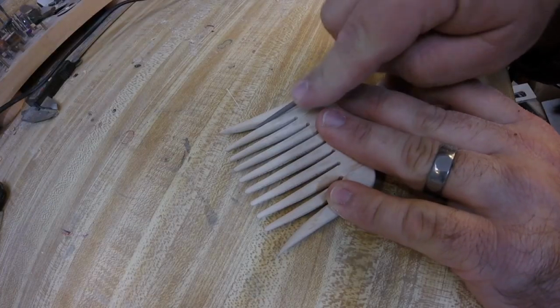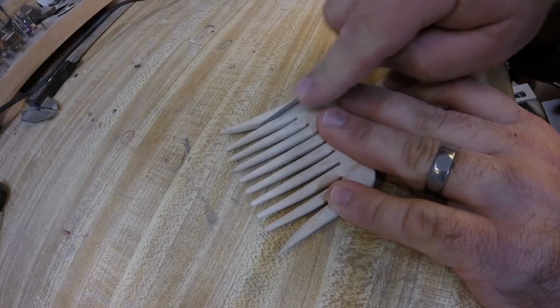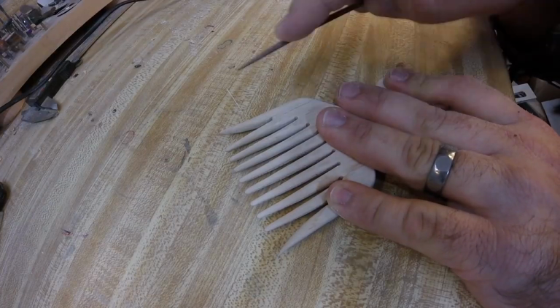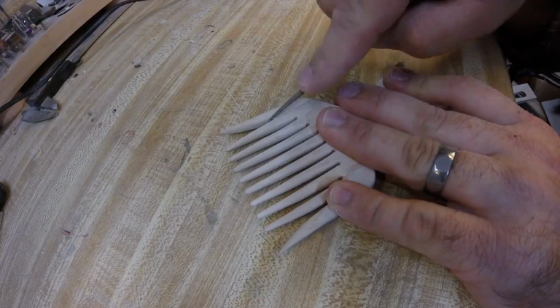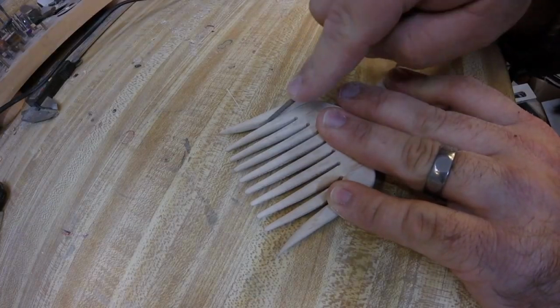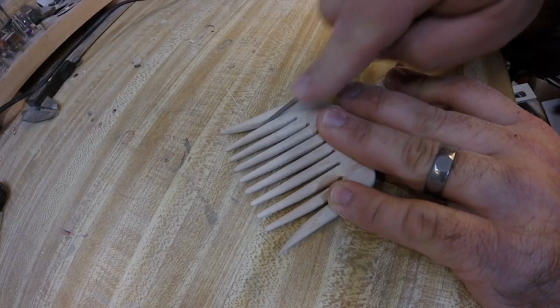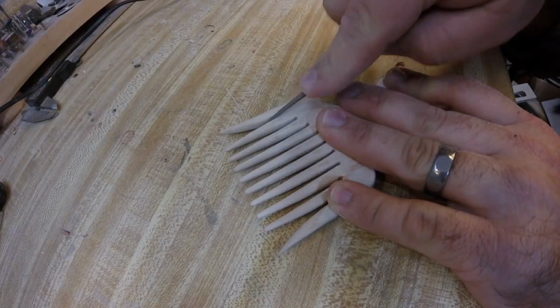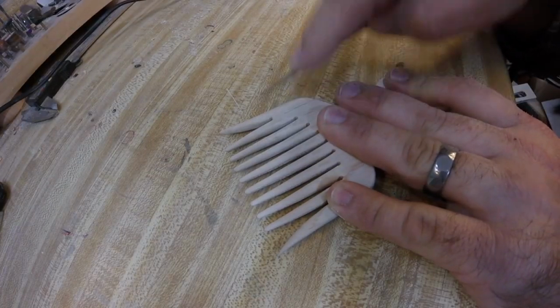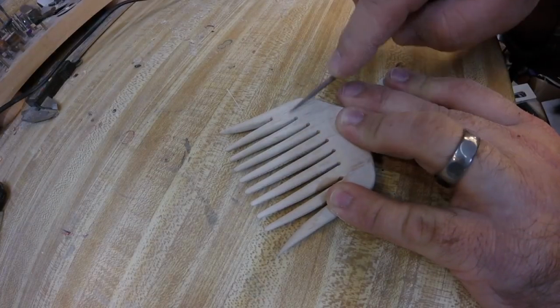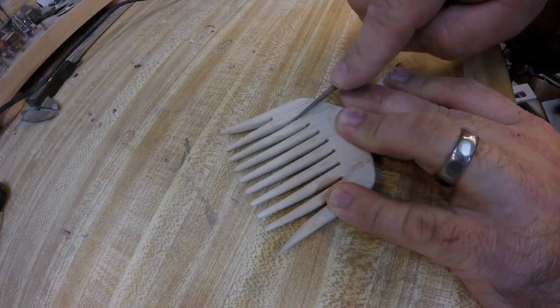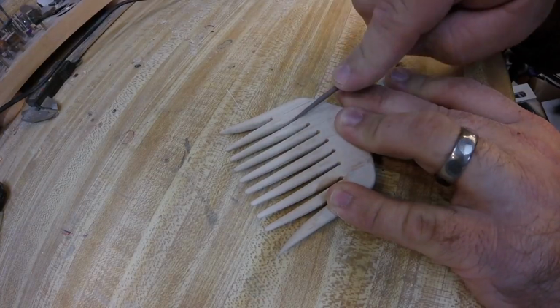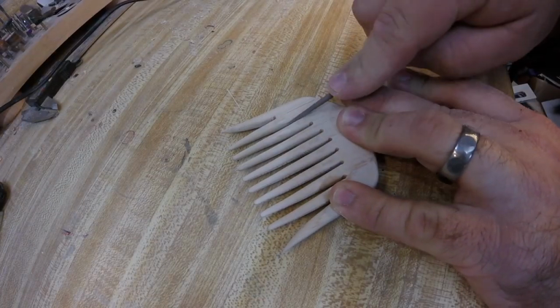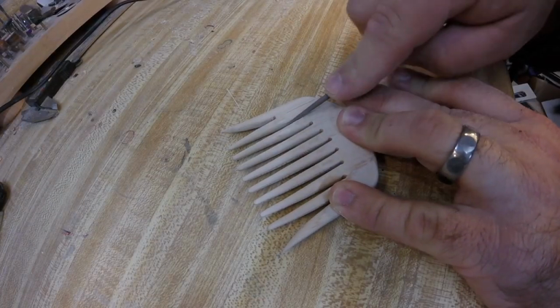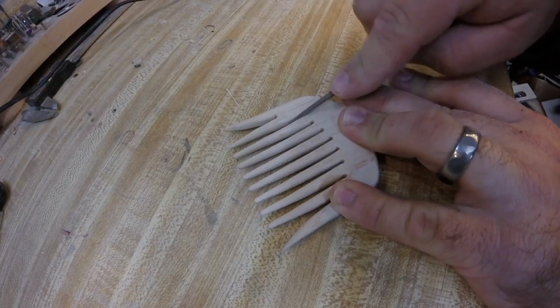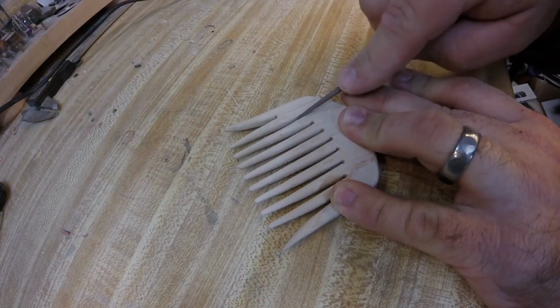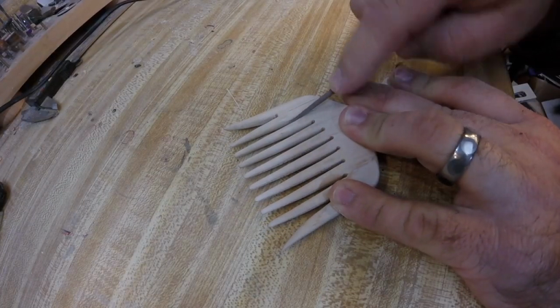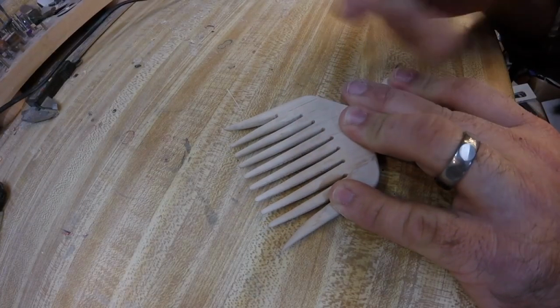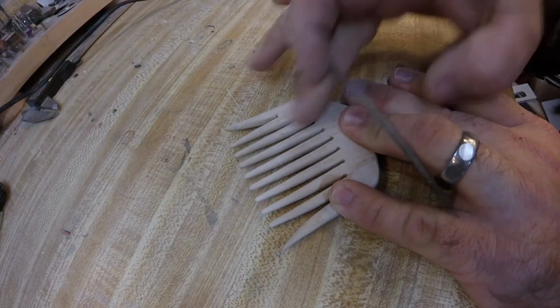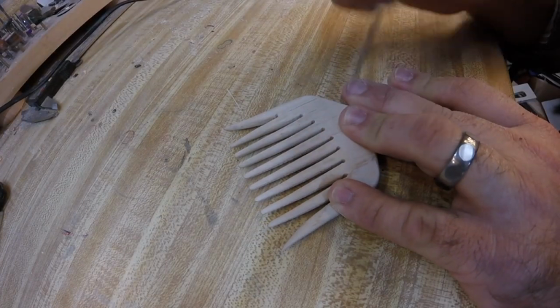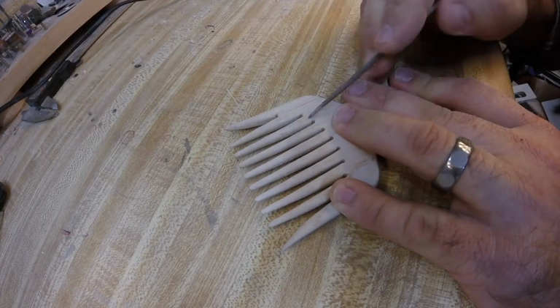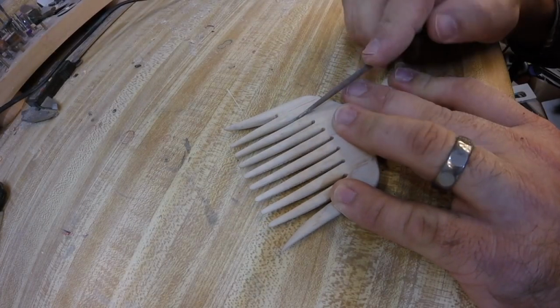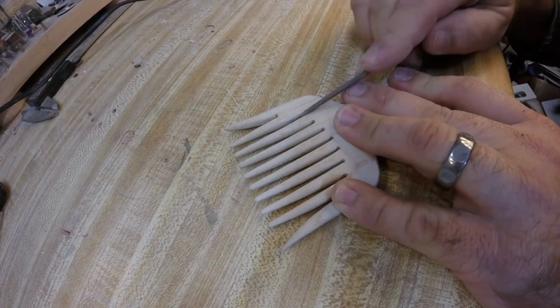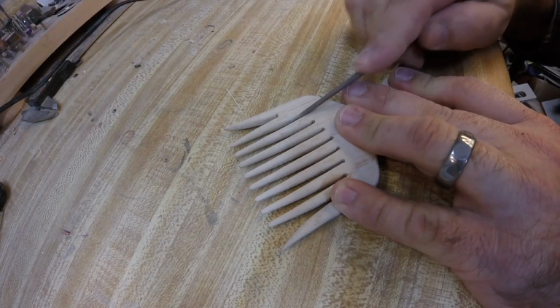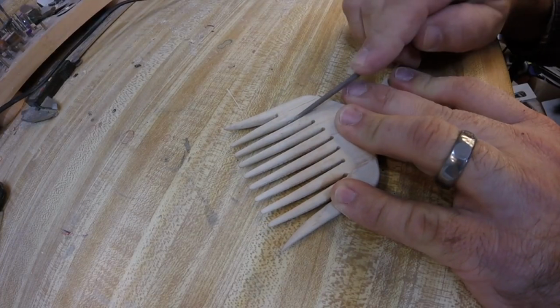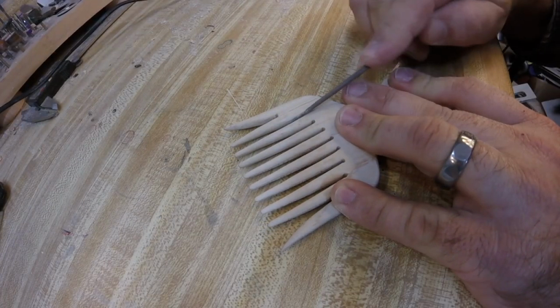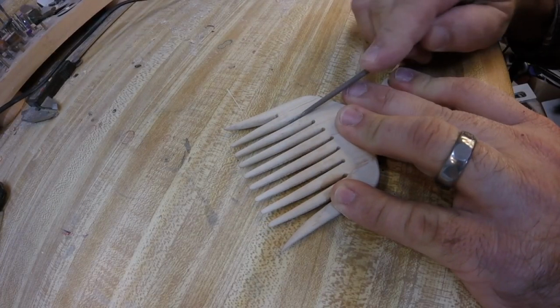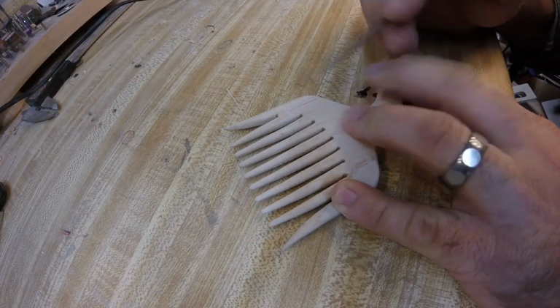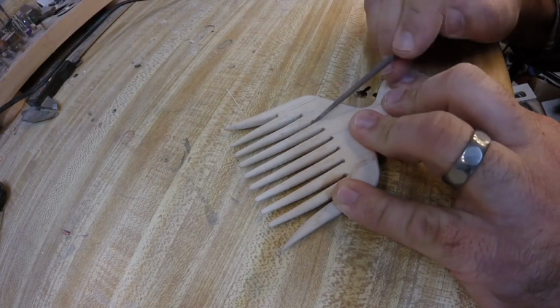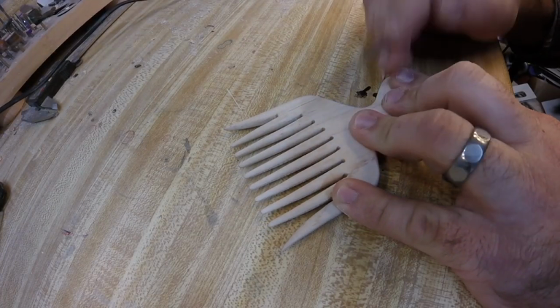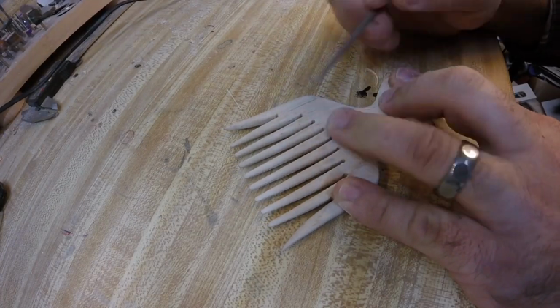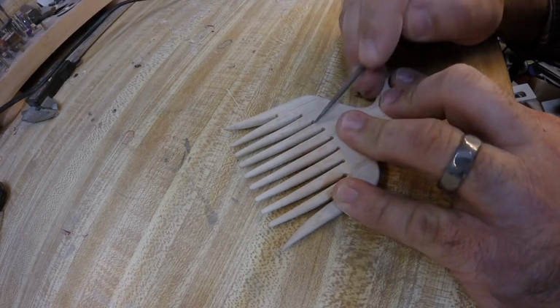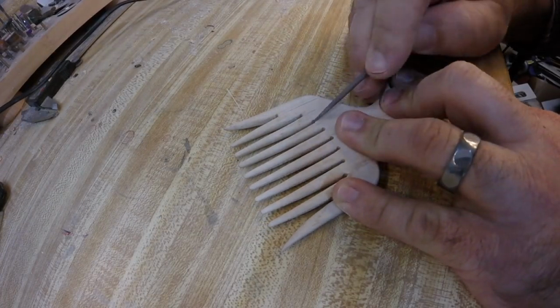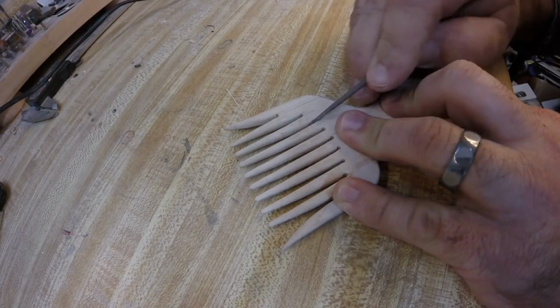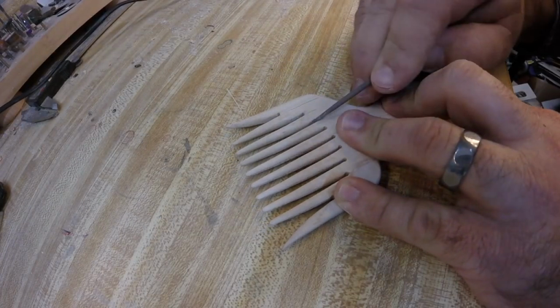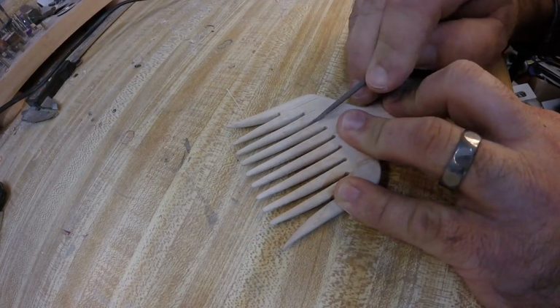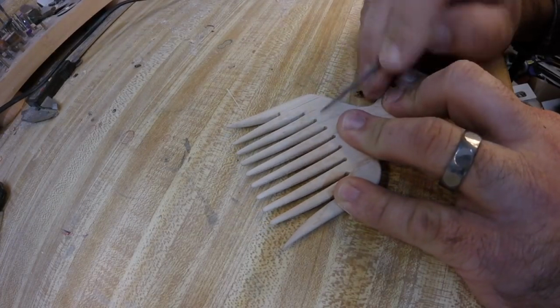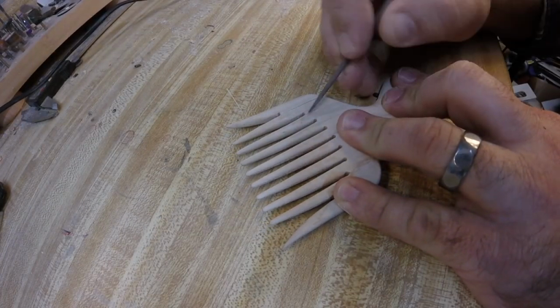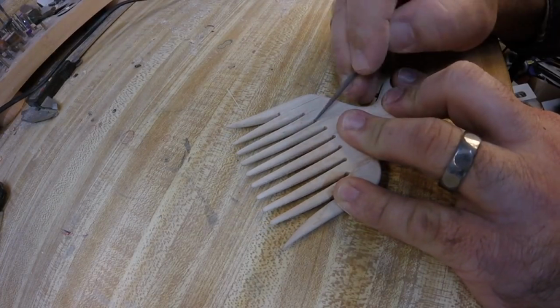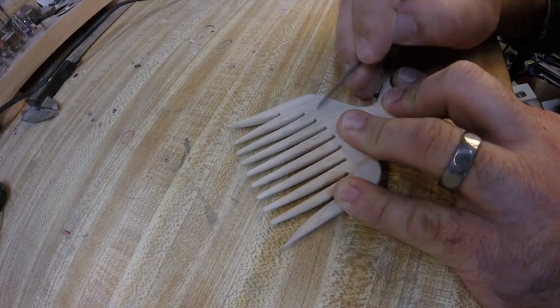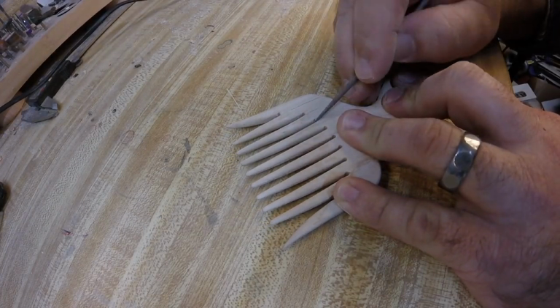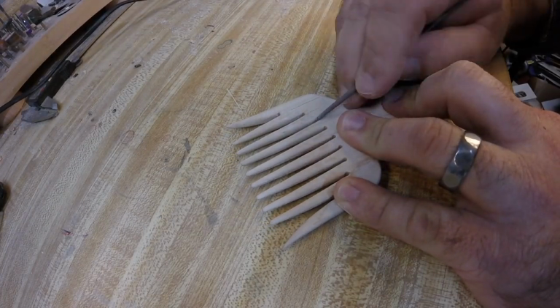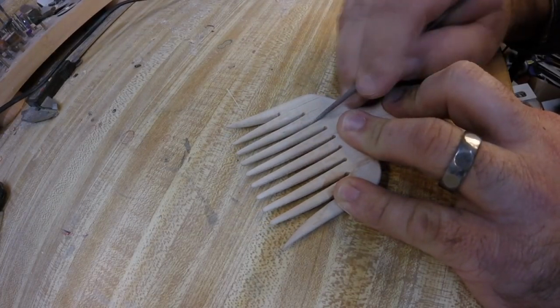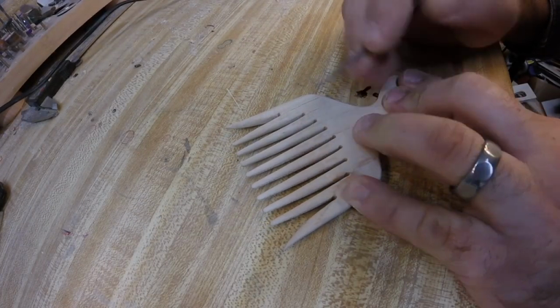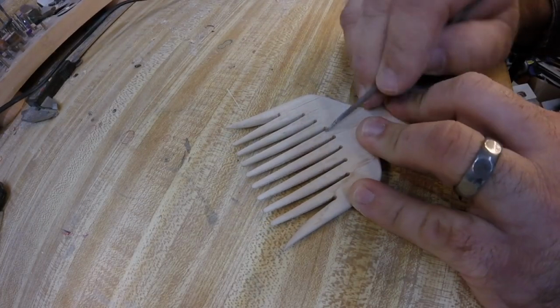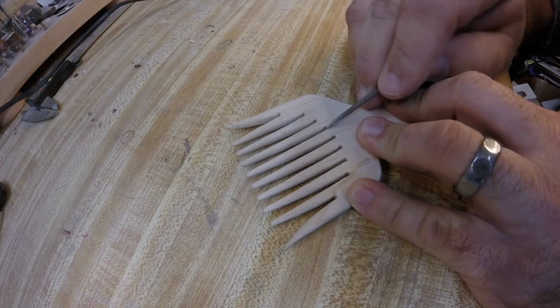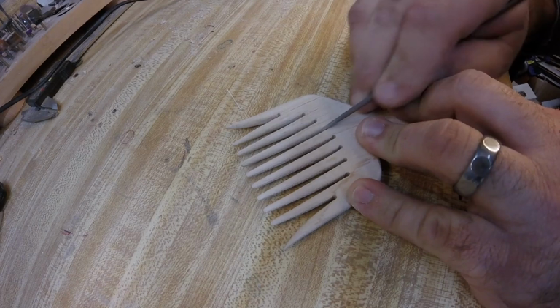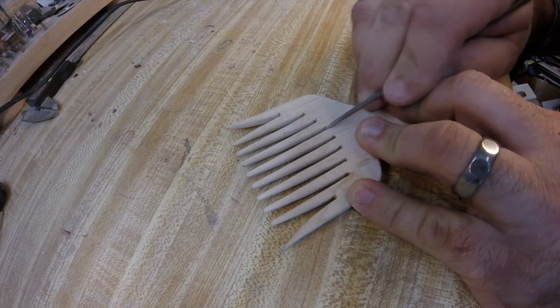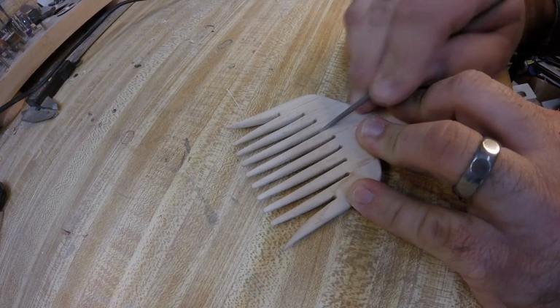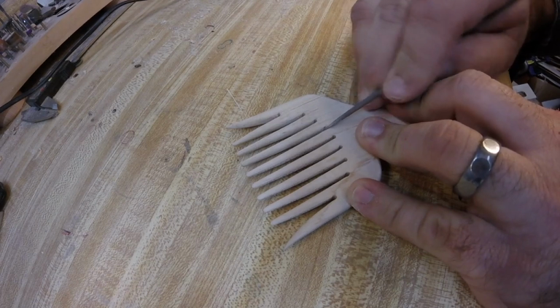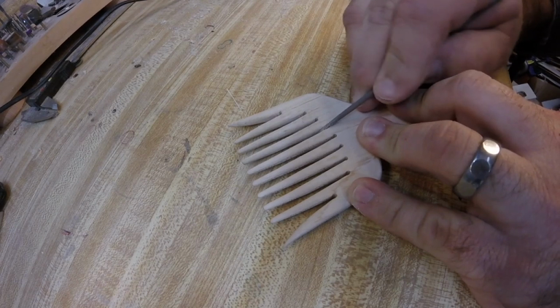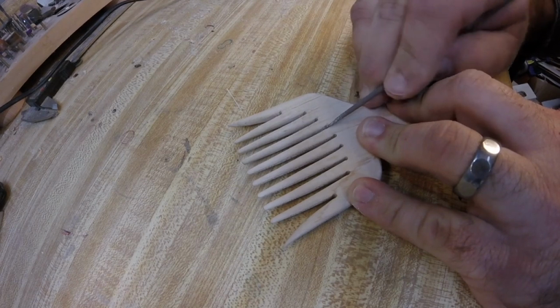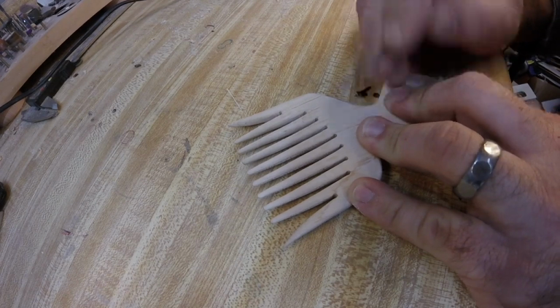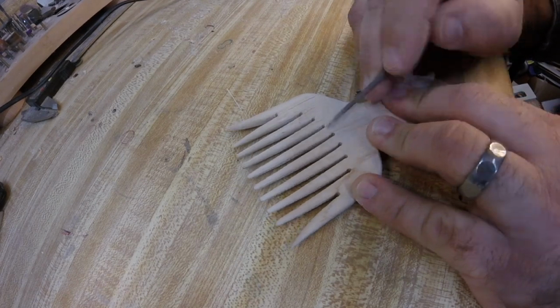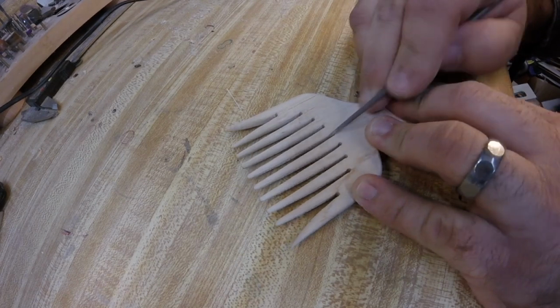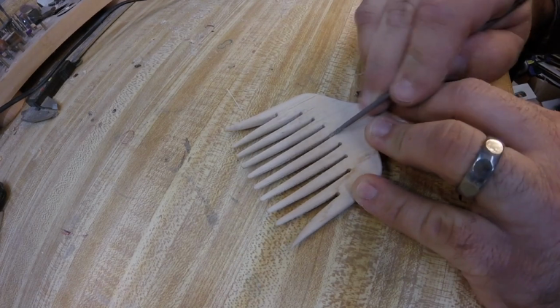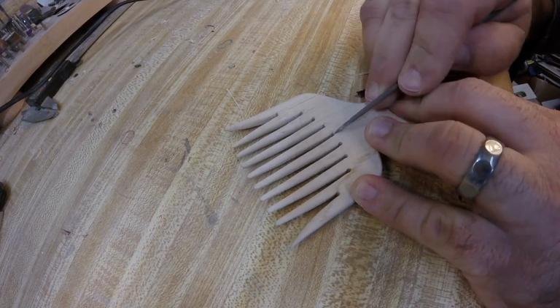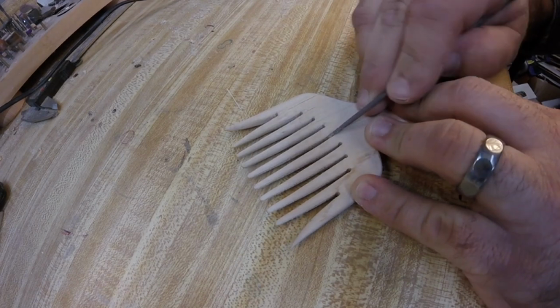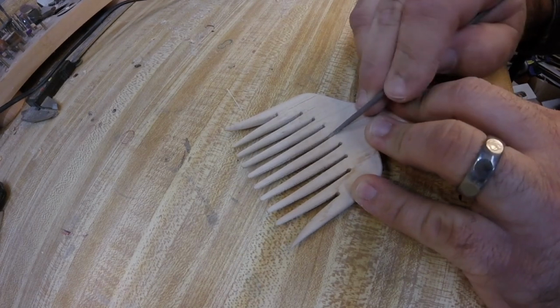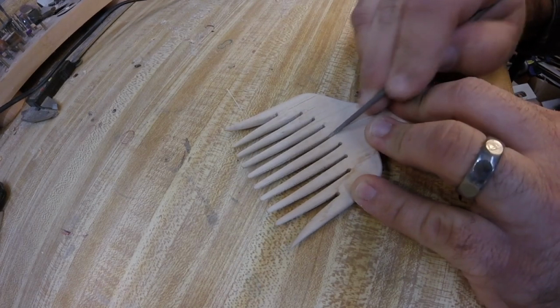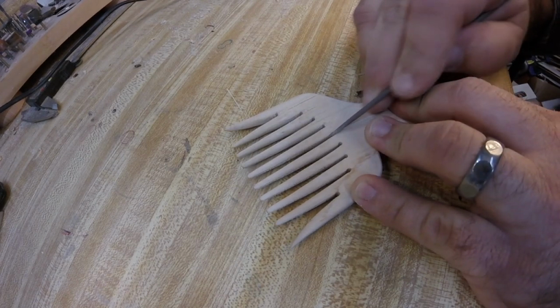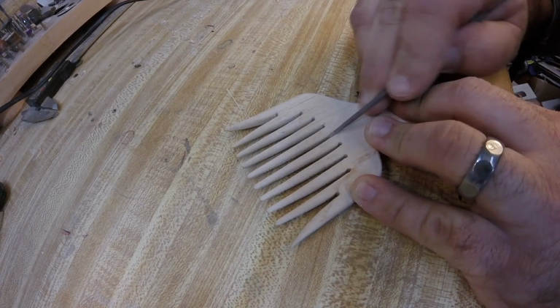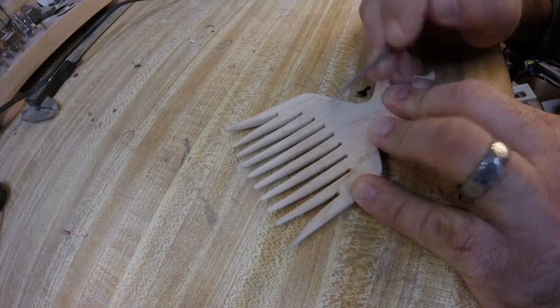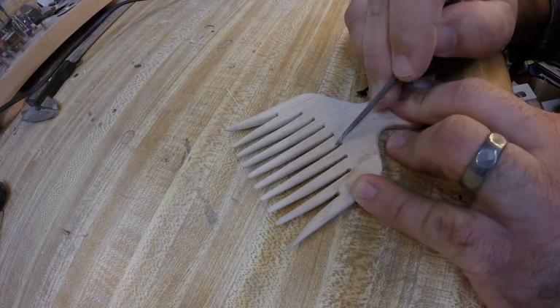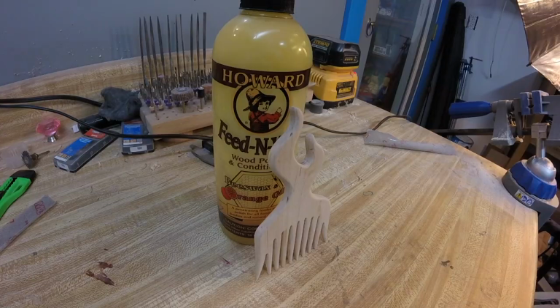I've found that by filing in between the top of the teeth, it greatly reduced the chance of snagging your hair in there.